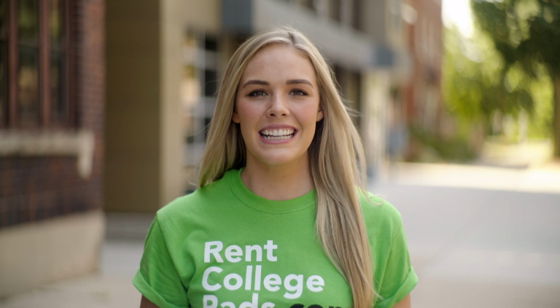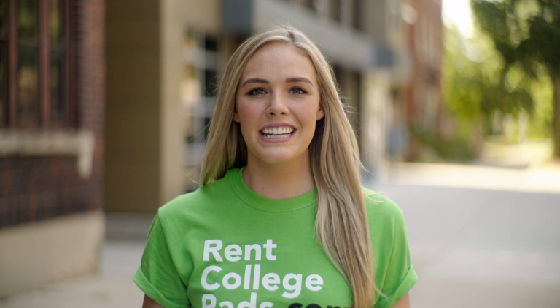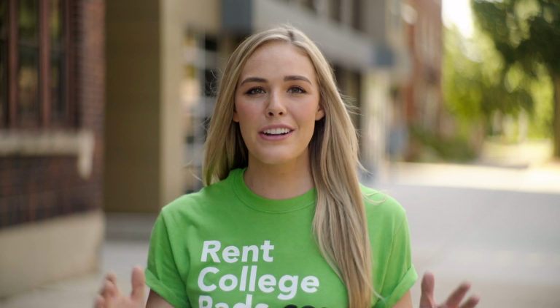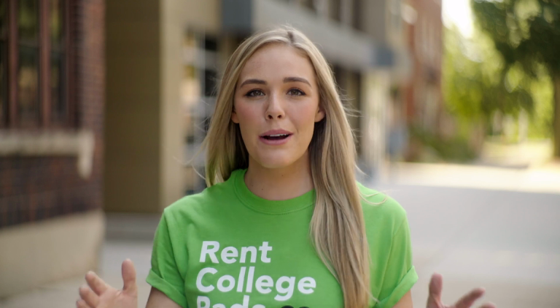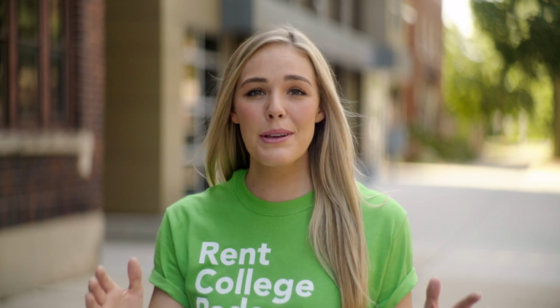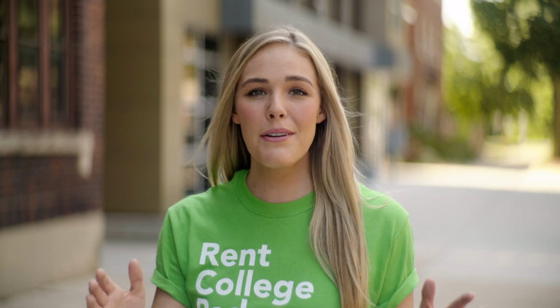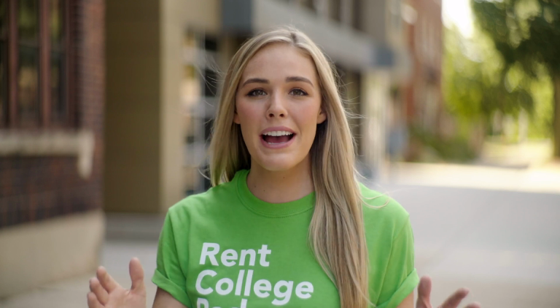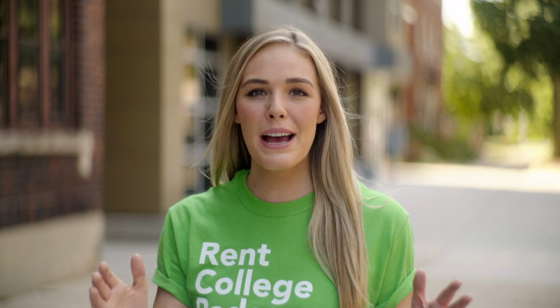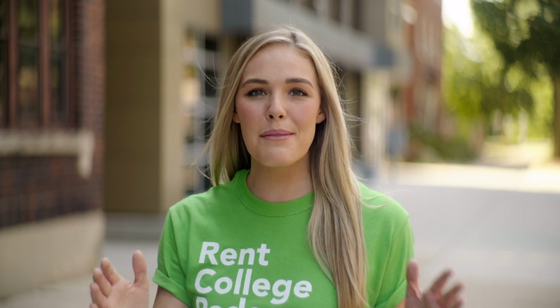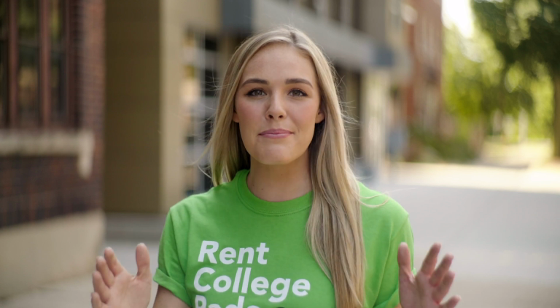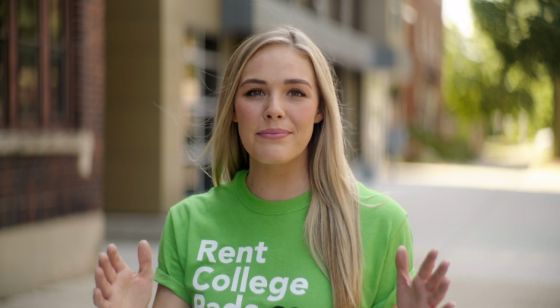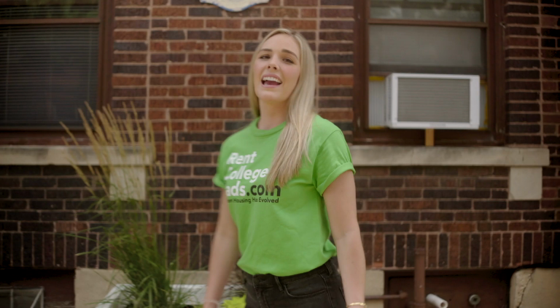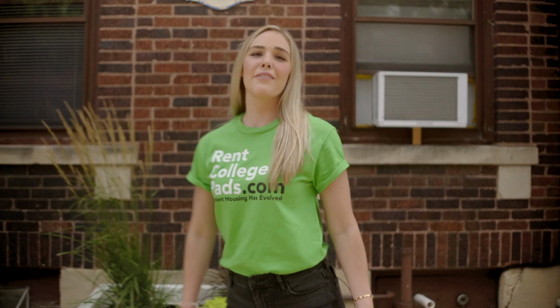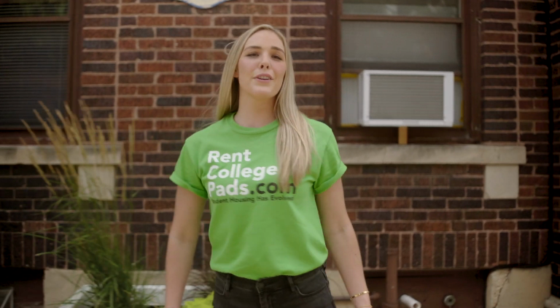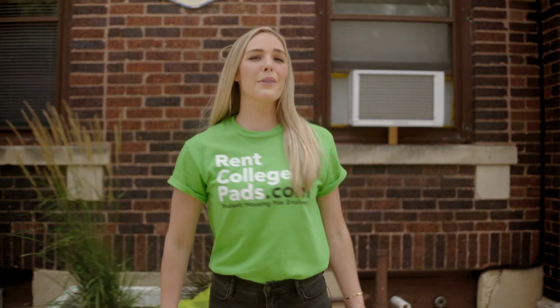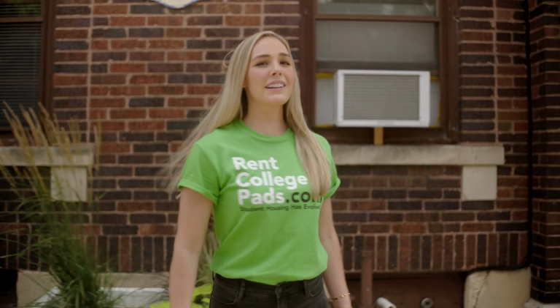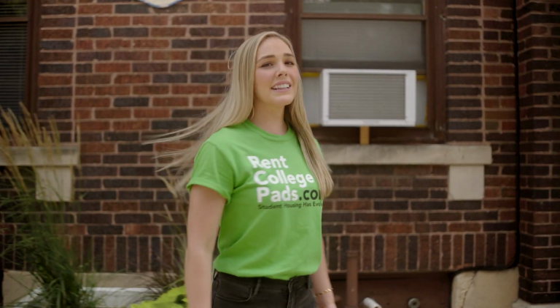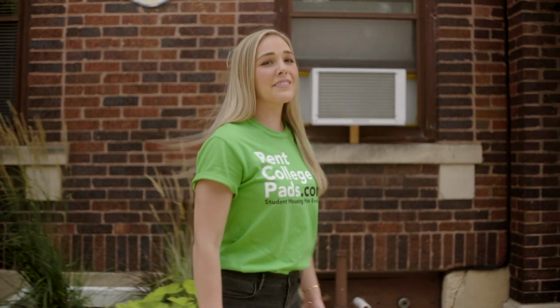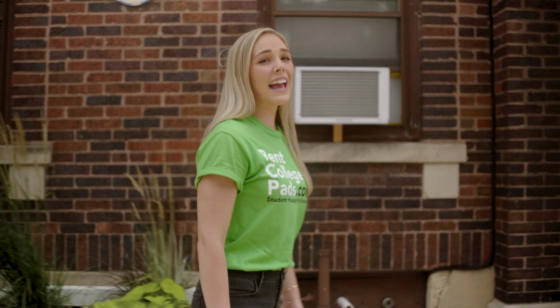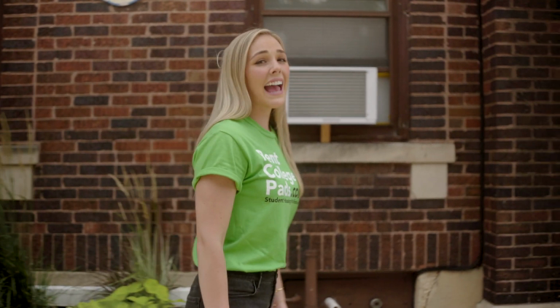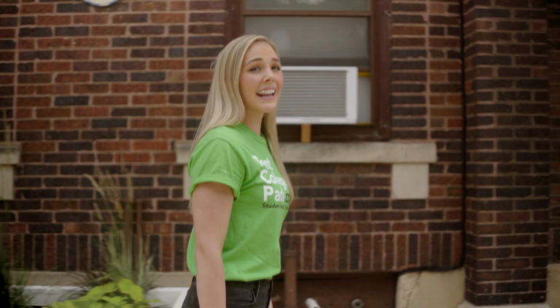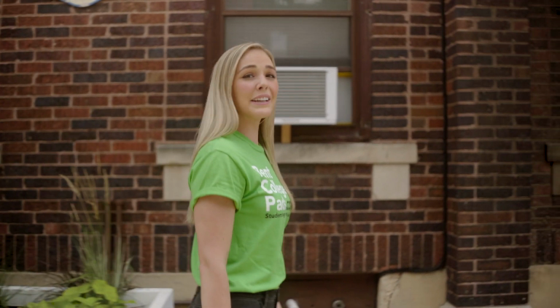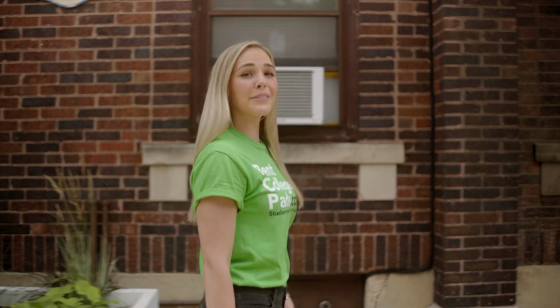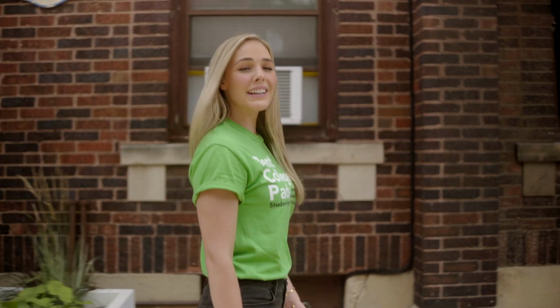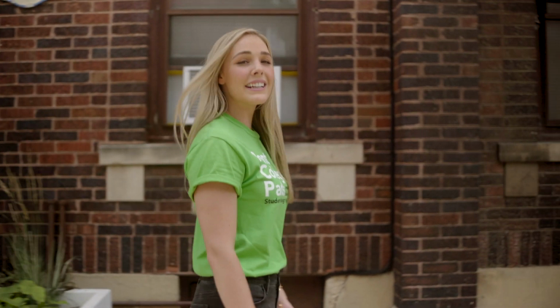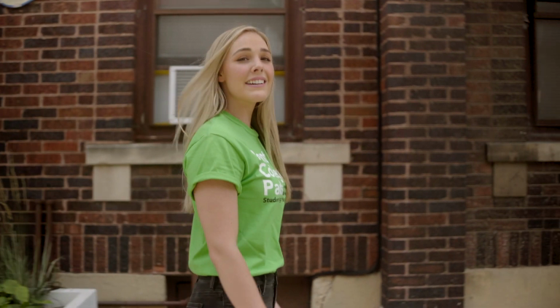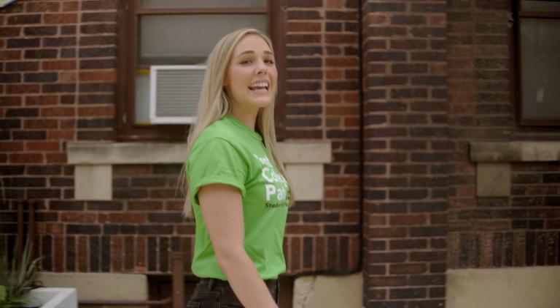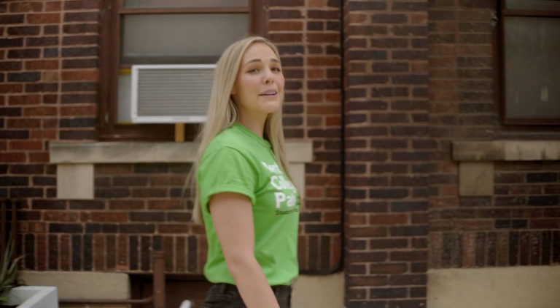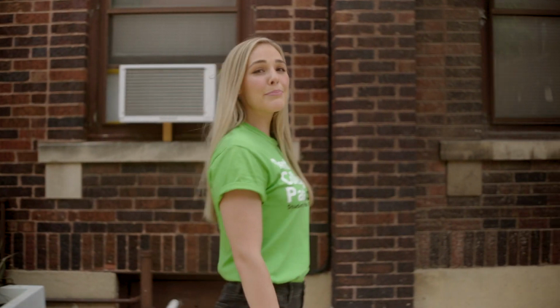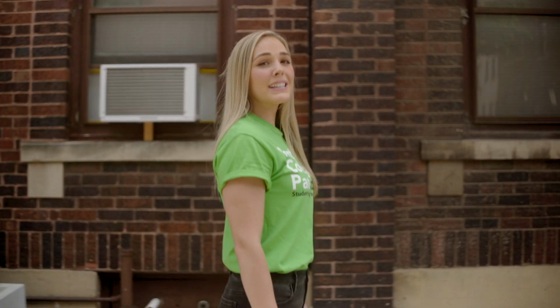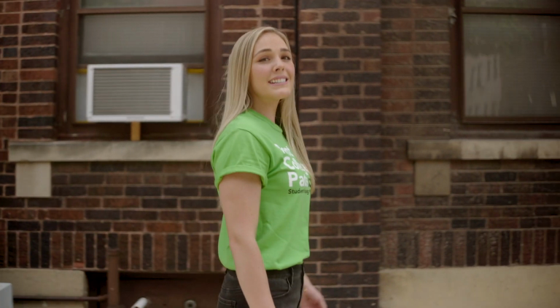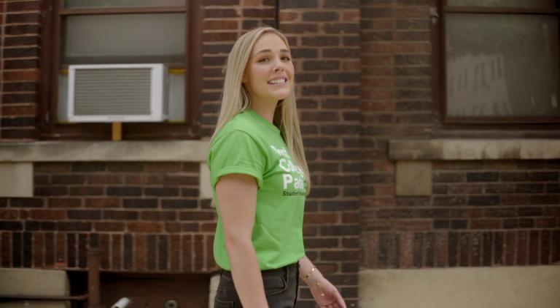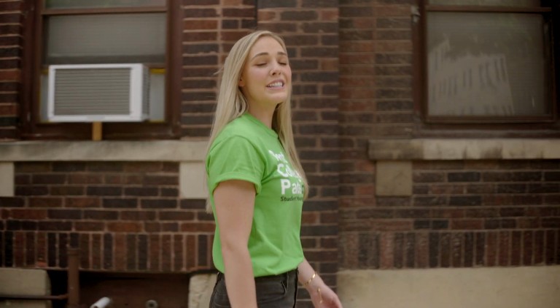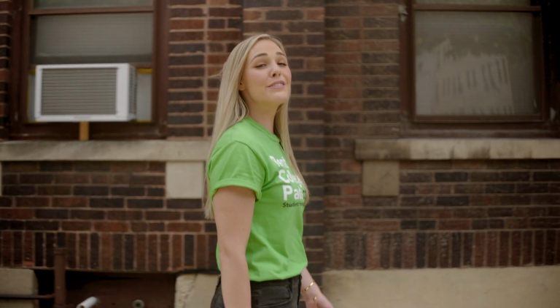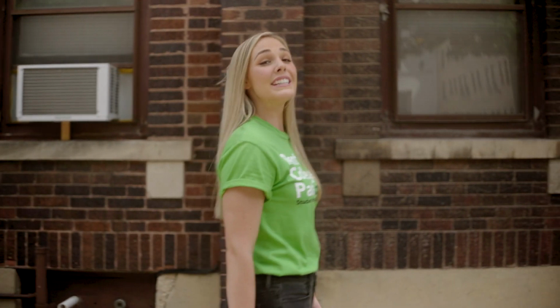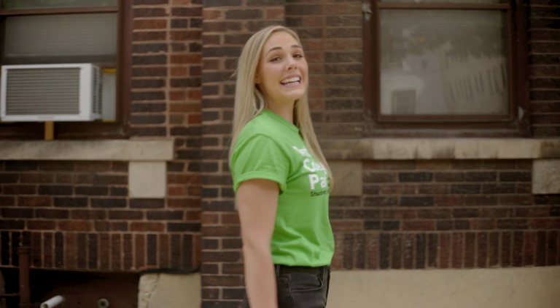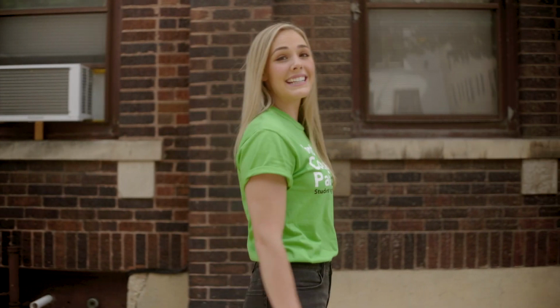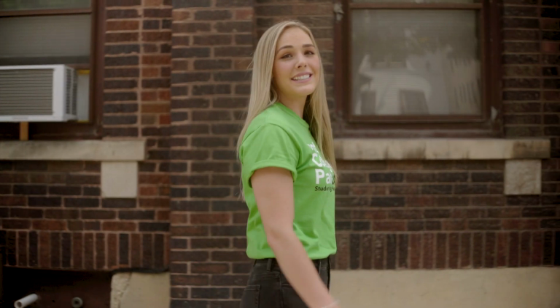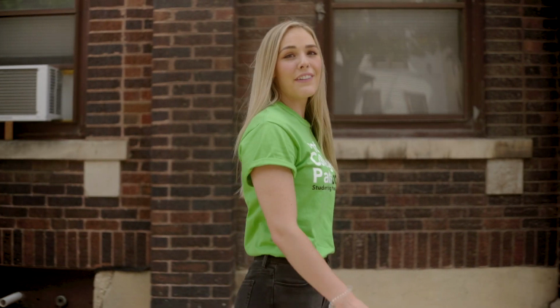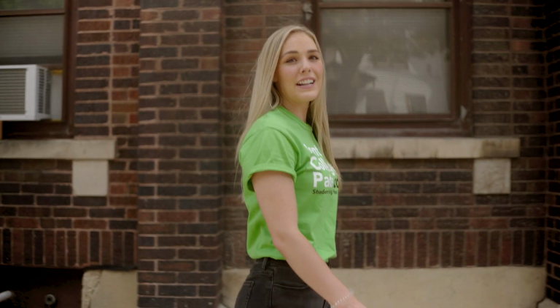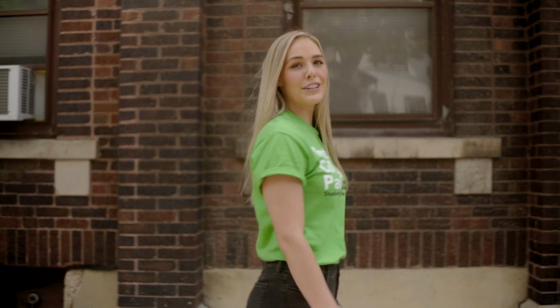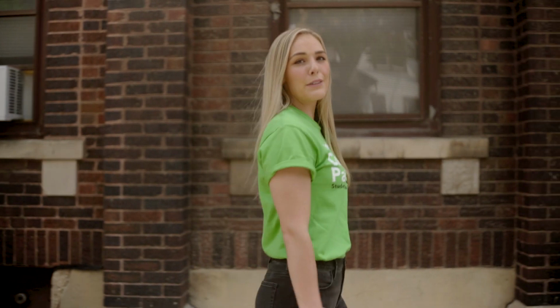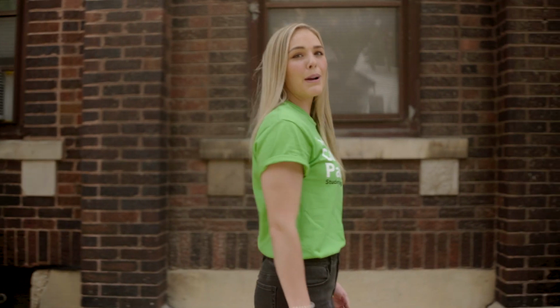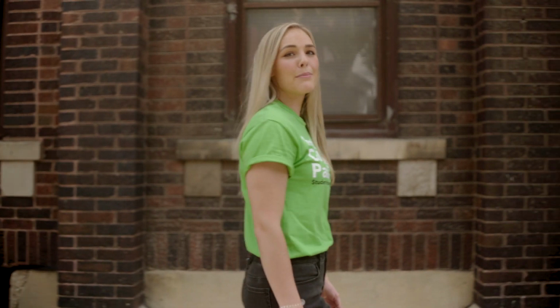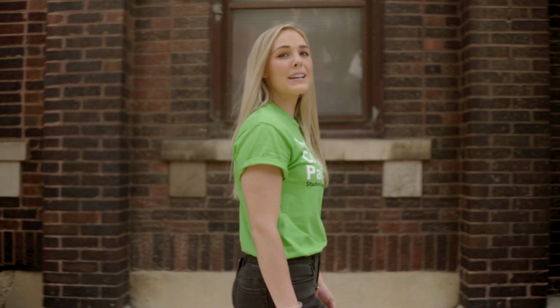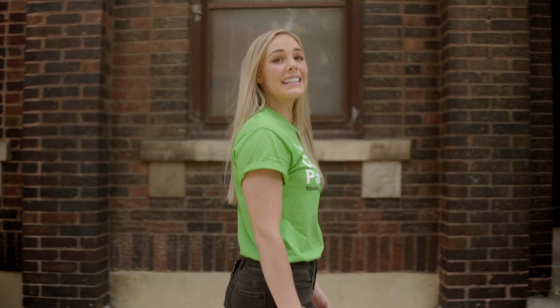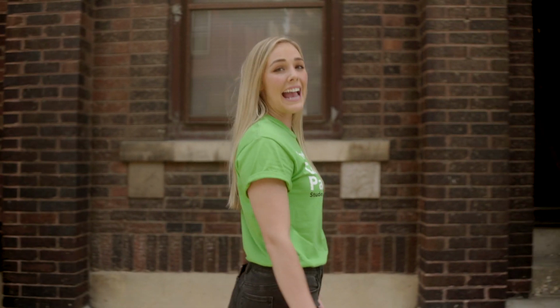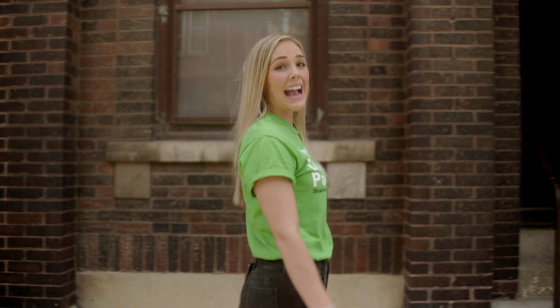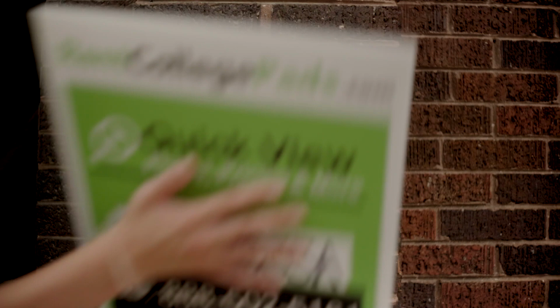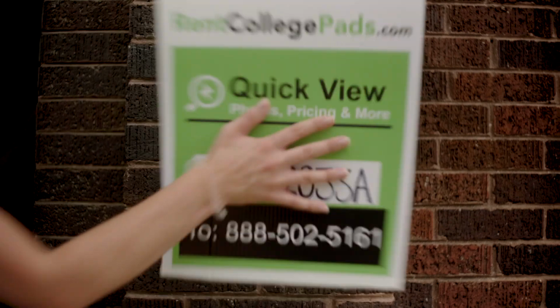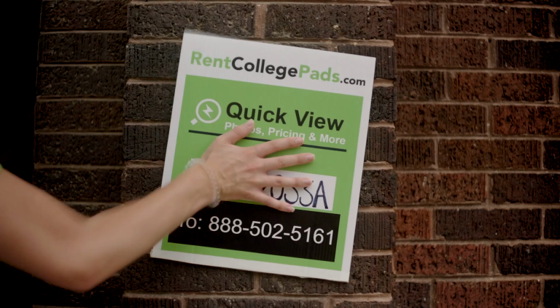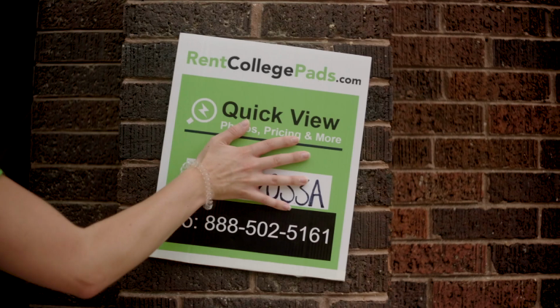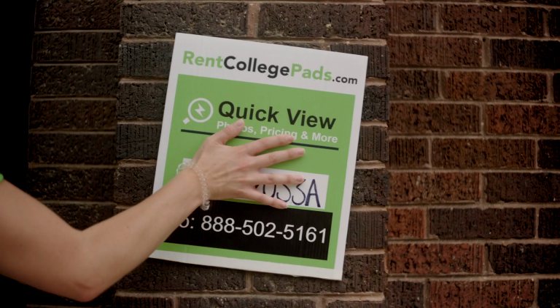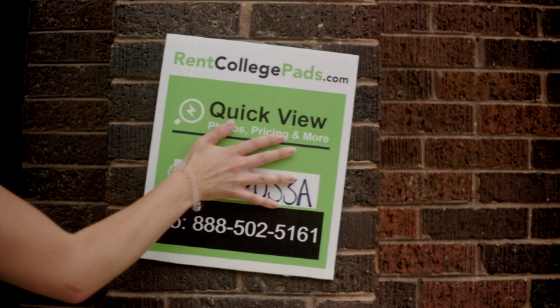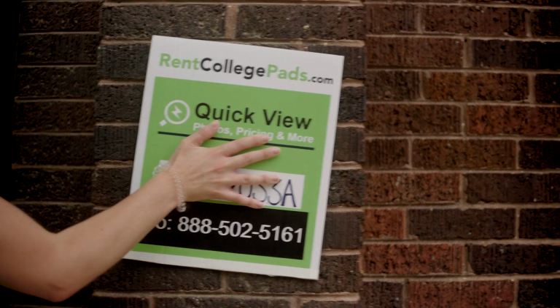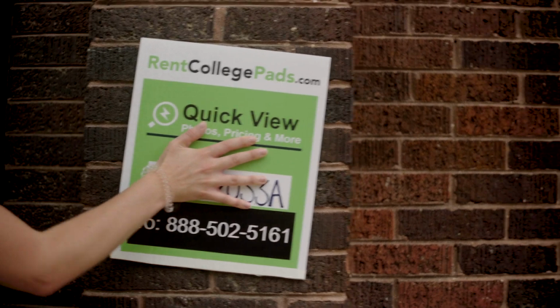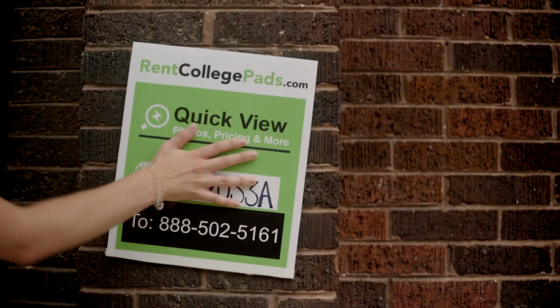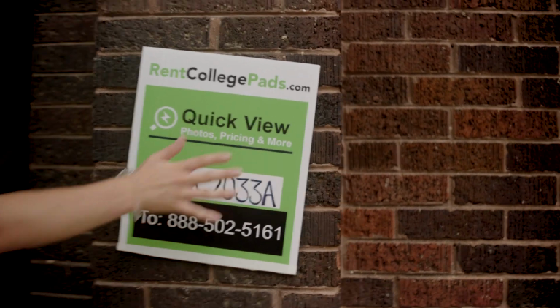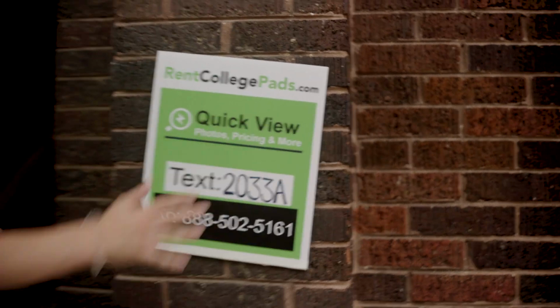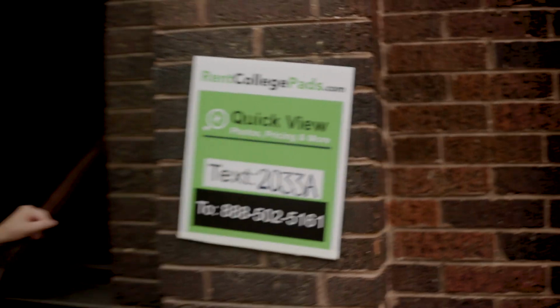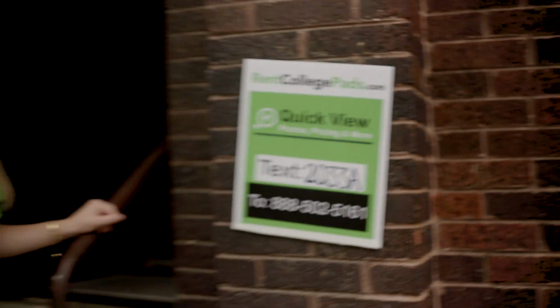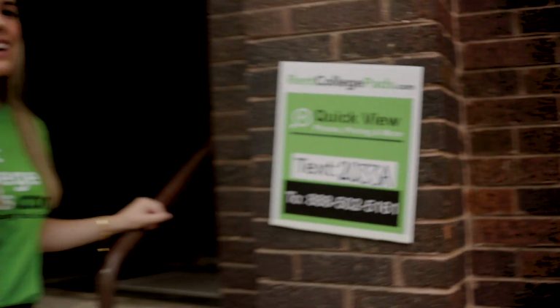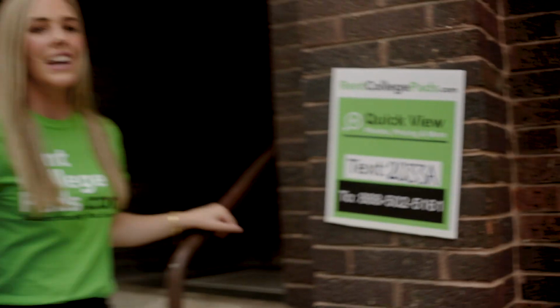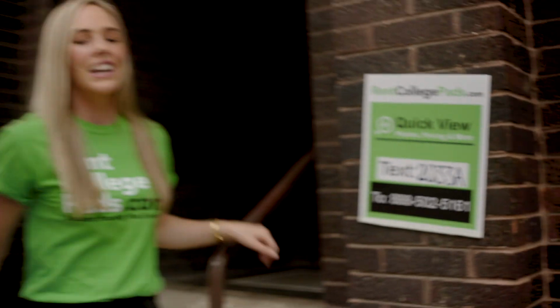UWM! If you want to live anywhere near campus, you need to find your apartment now on RentCollegePads.com.